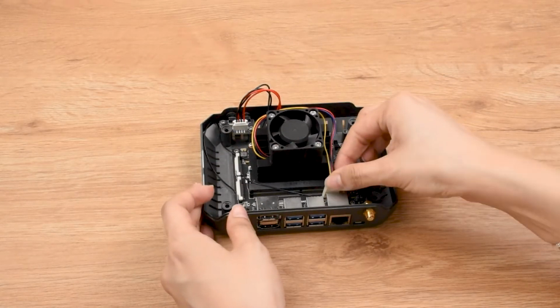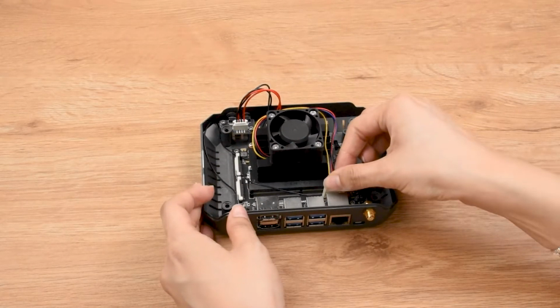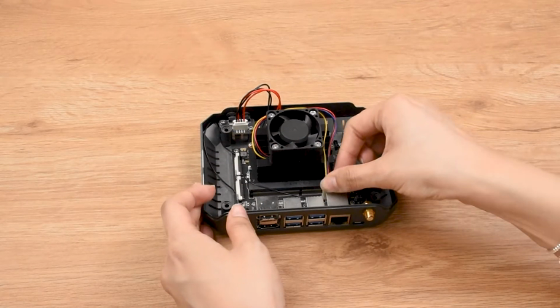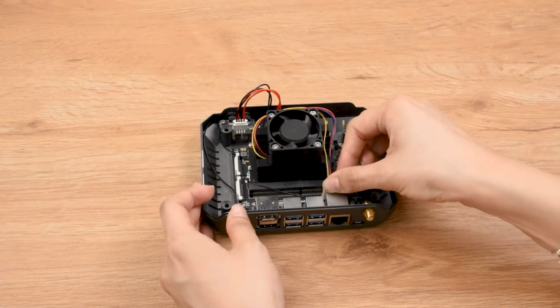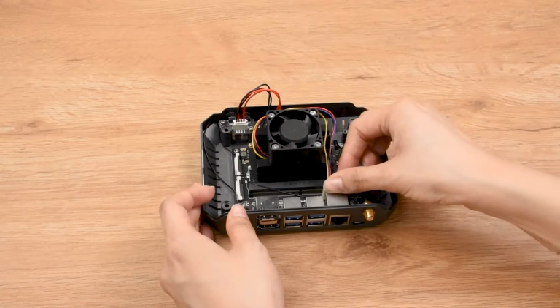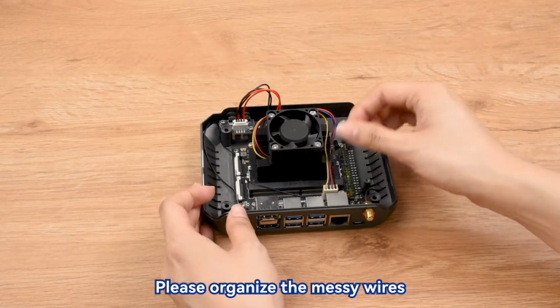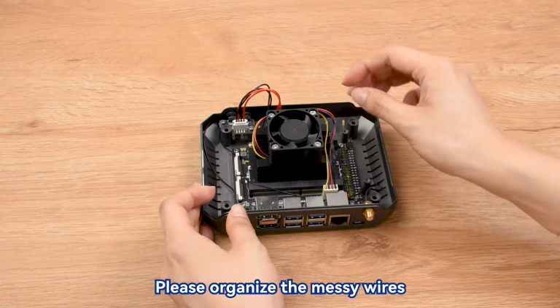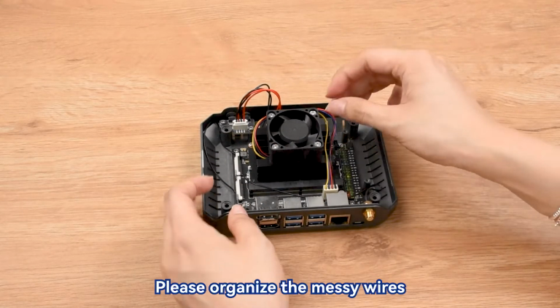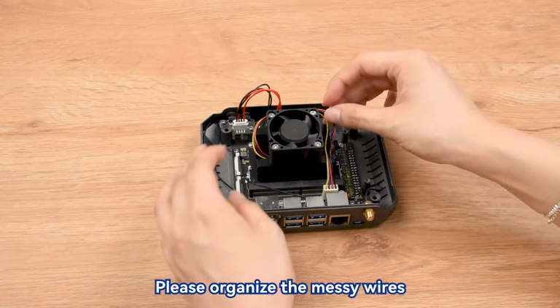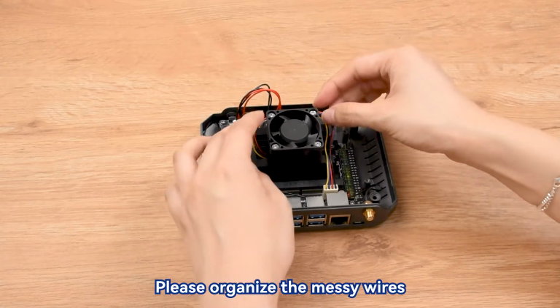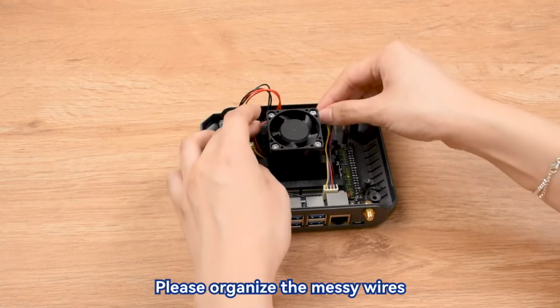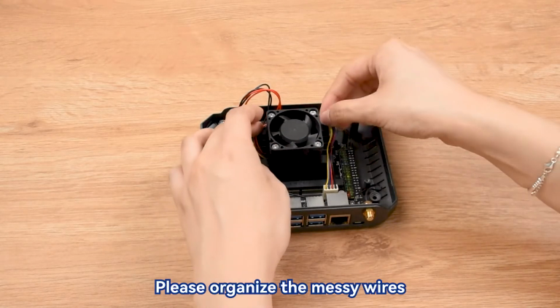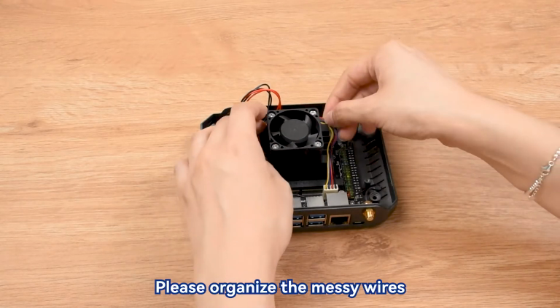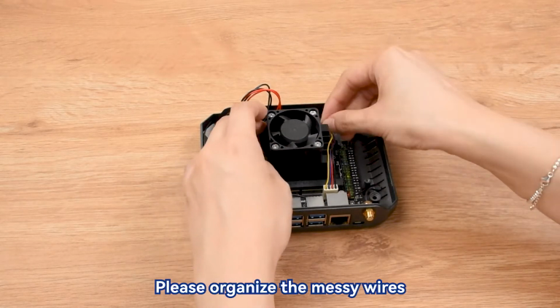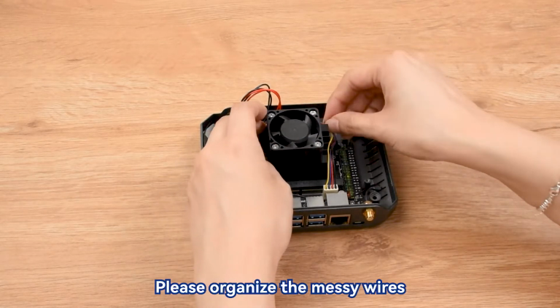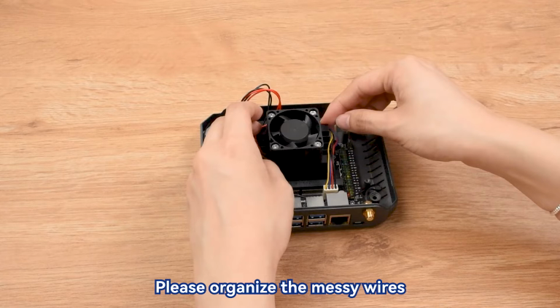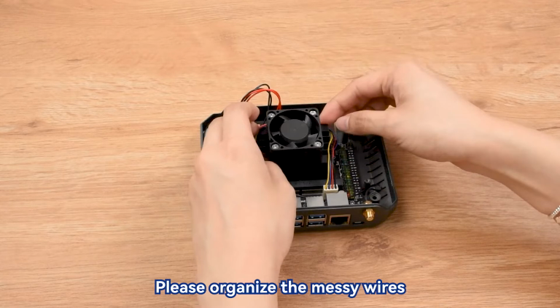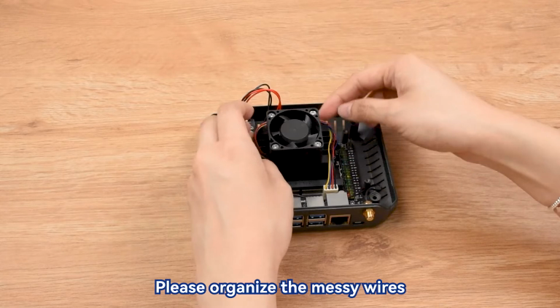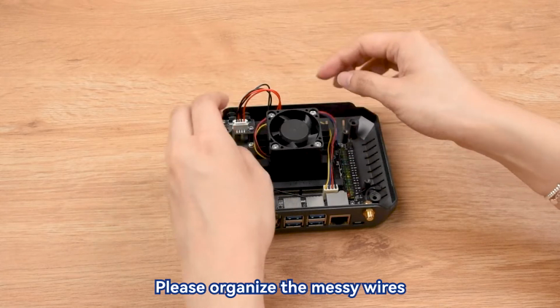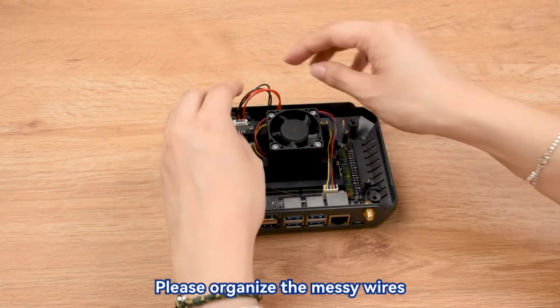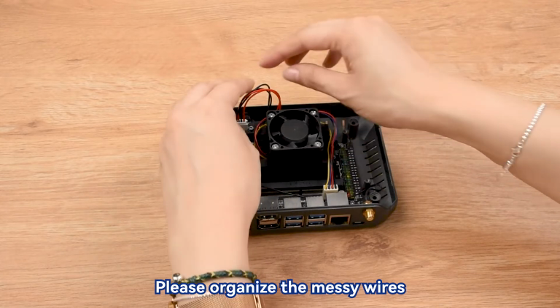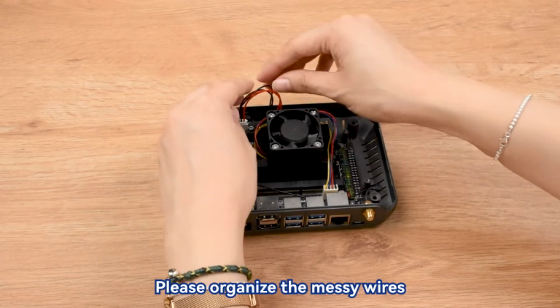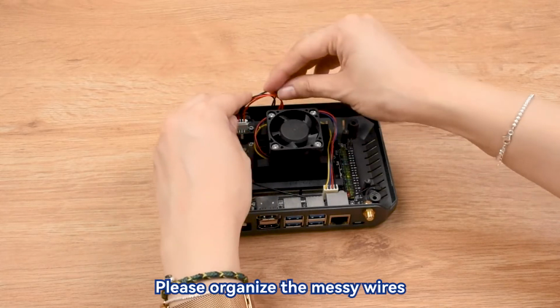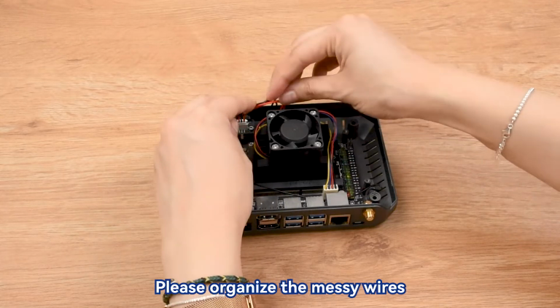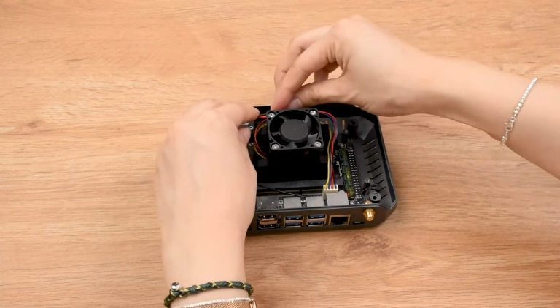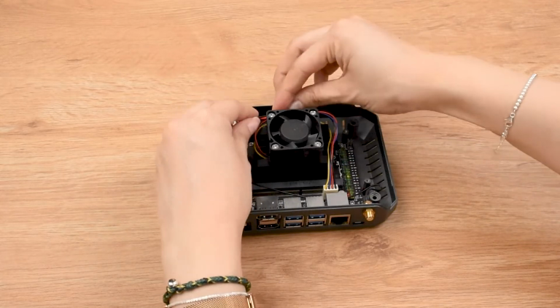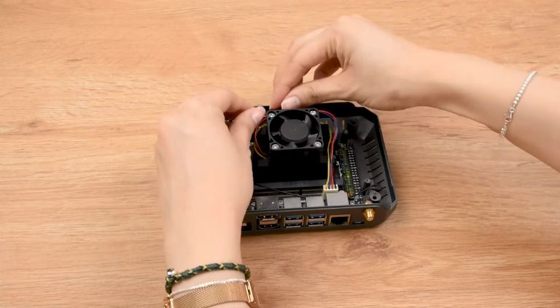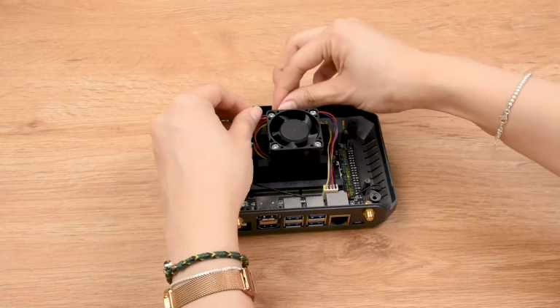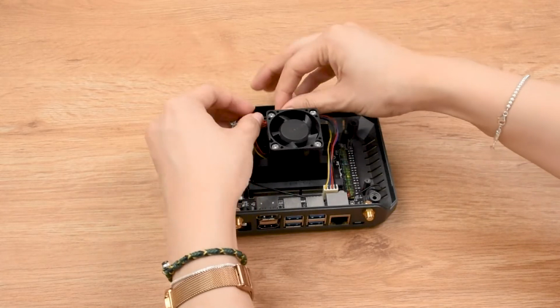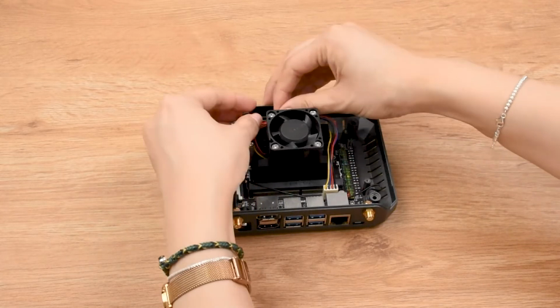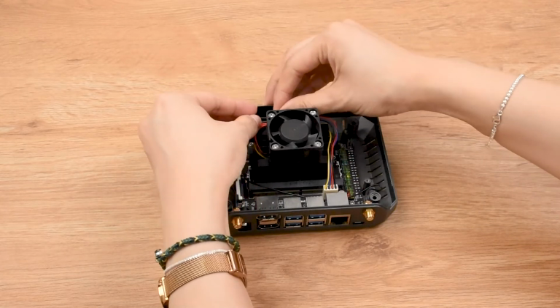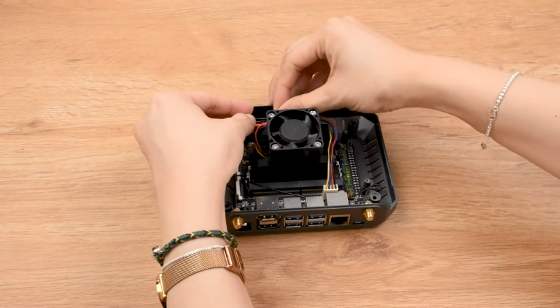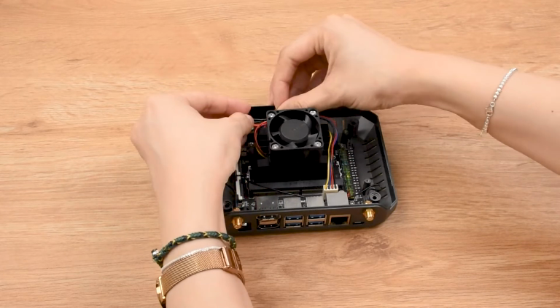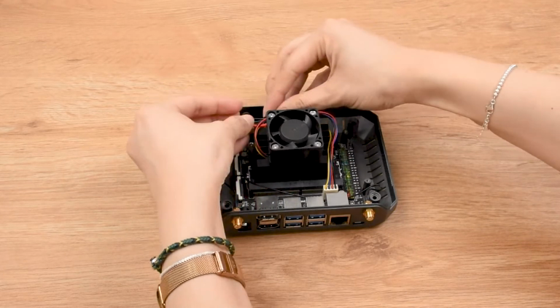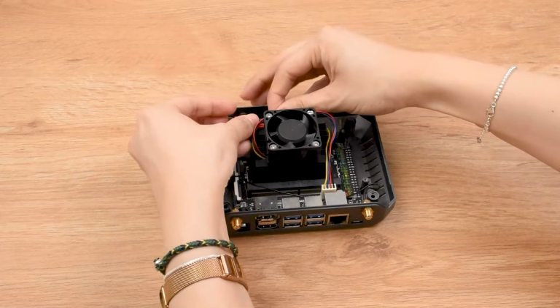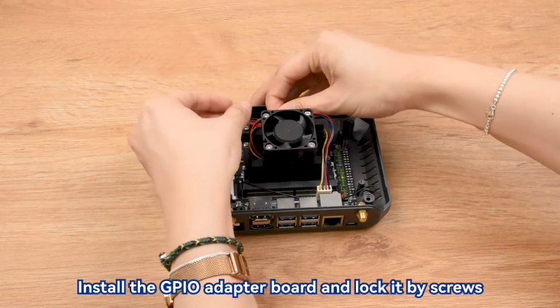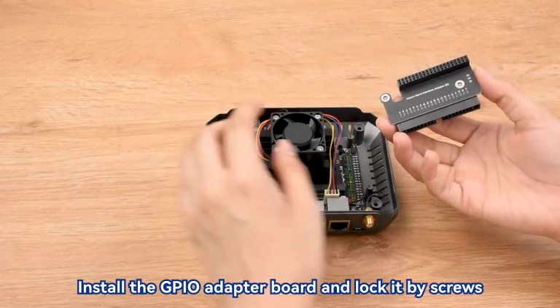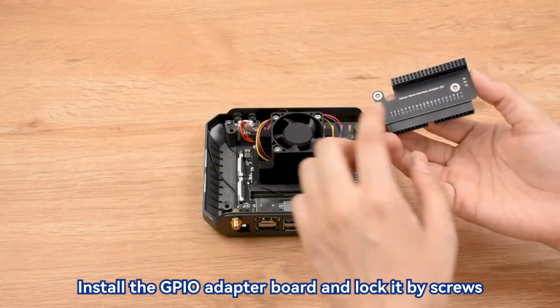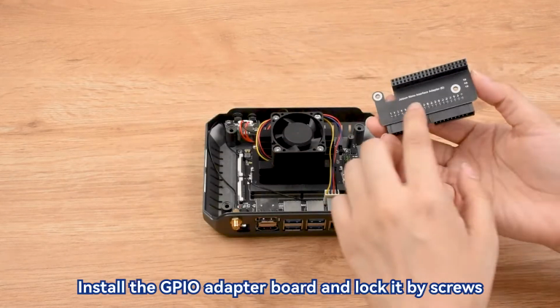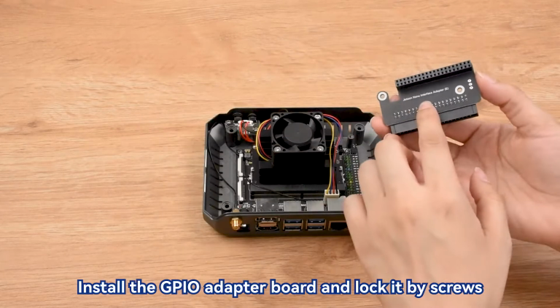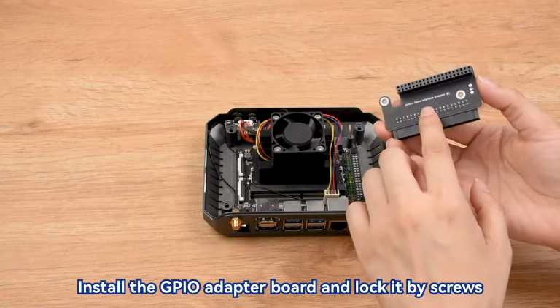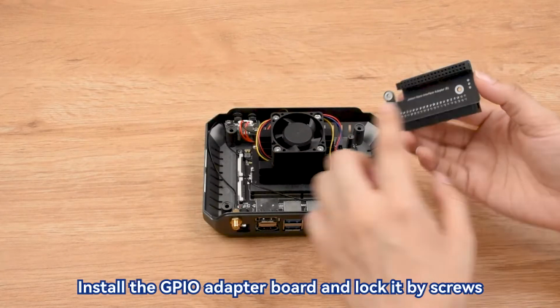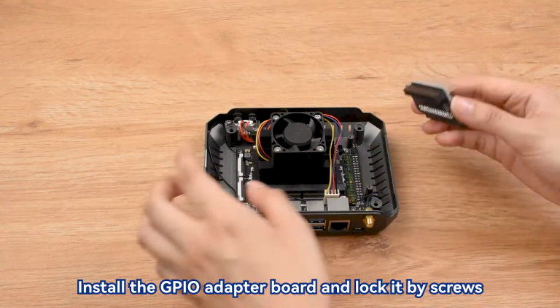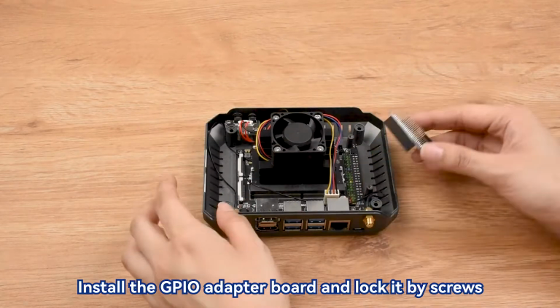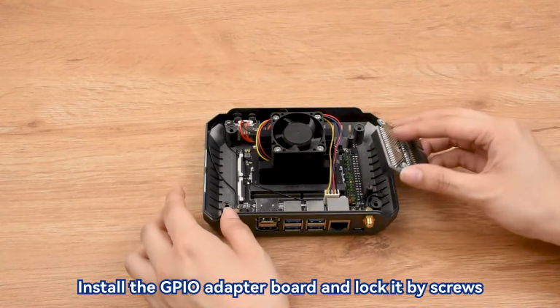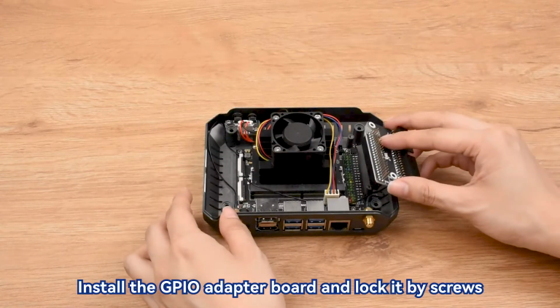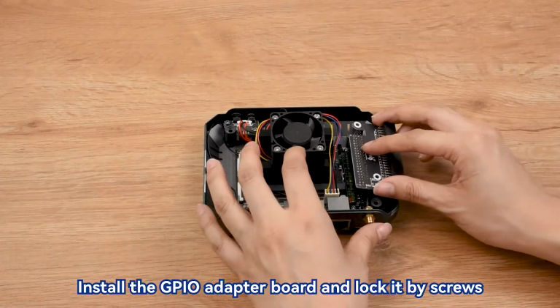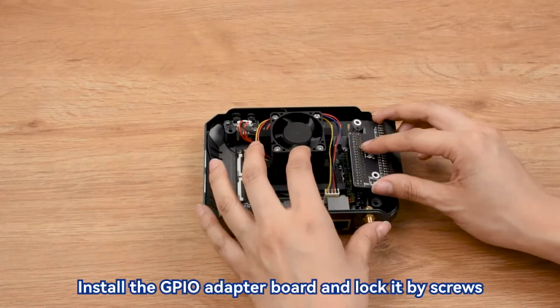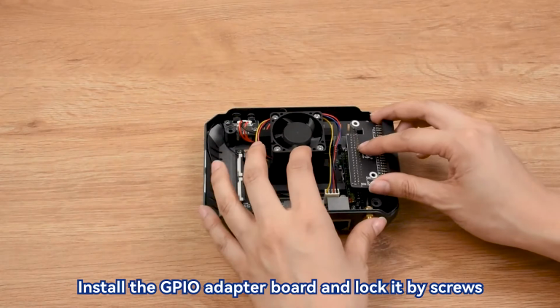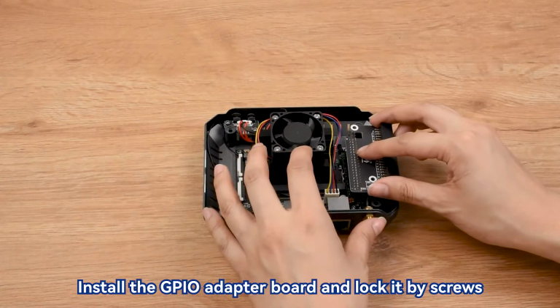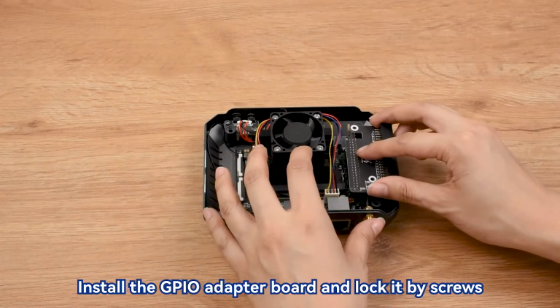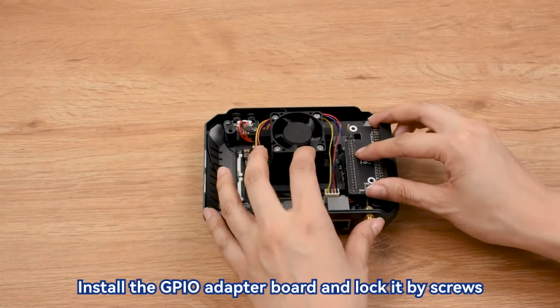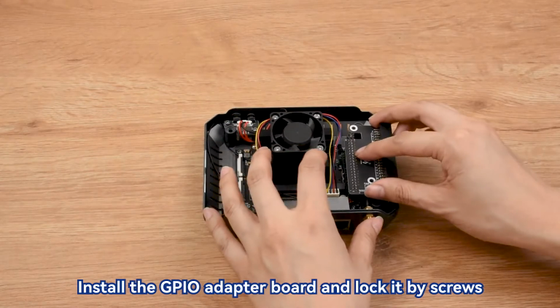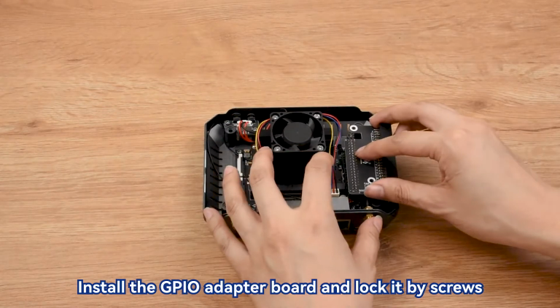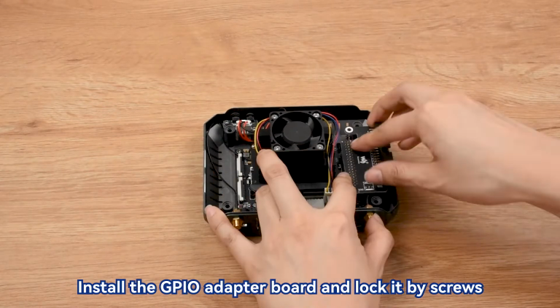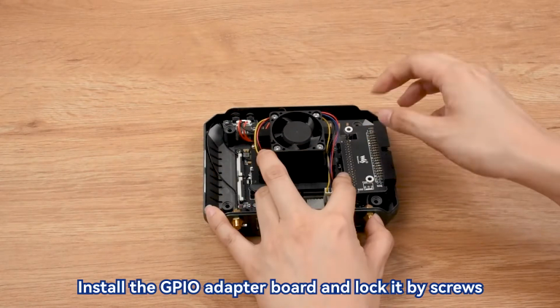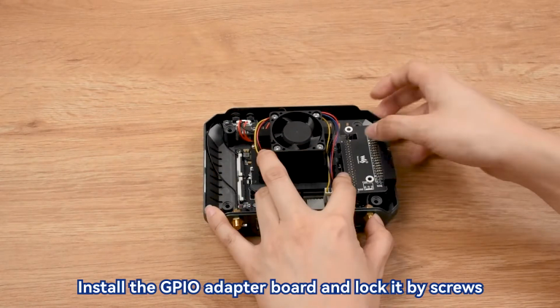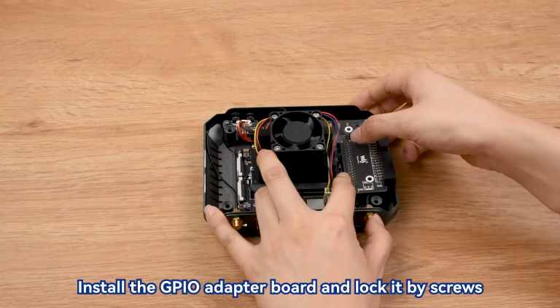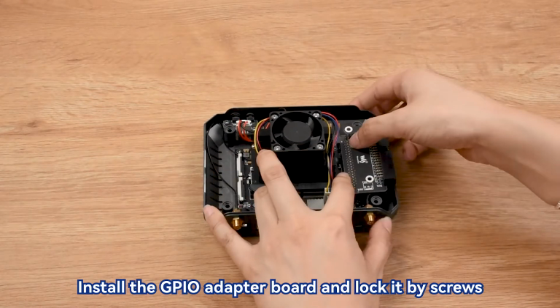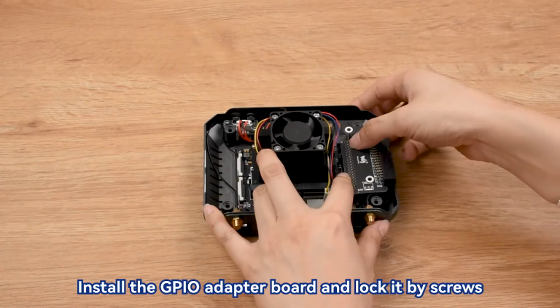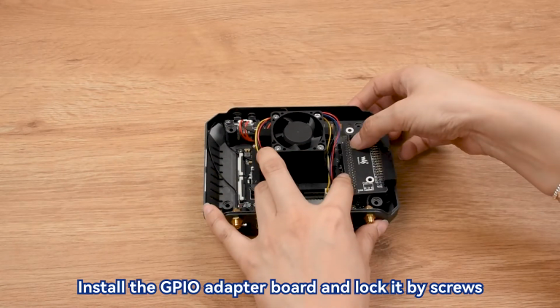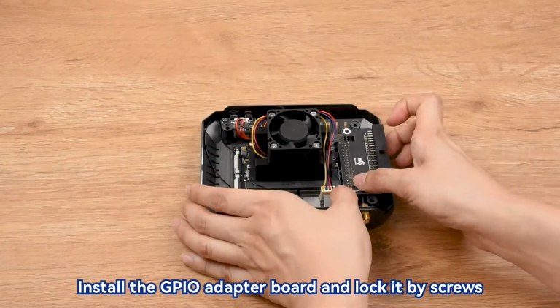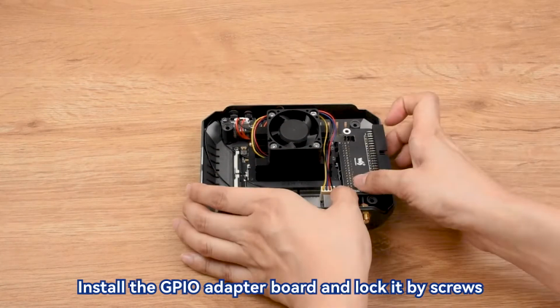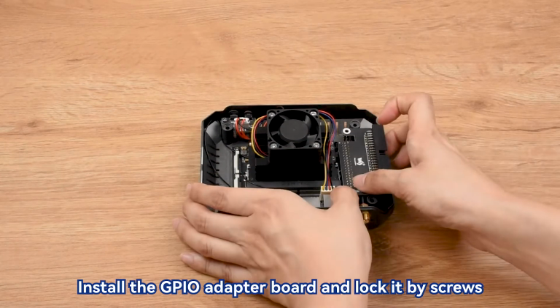Please organize the messy wires. Install the GPIO adapter board and lock it by screws.